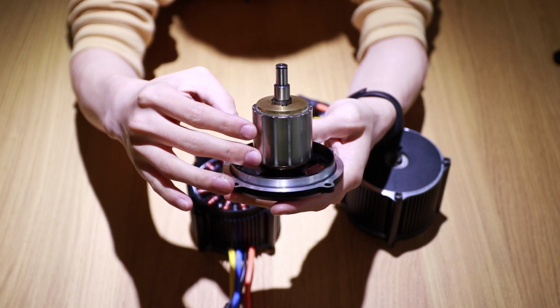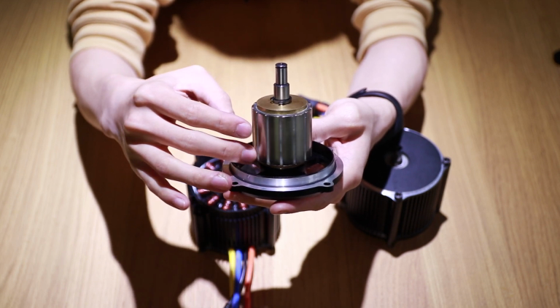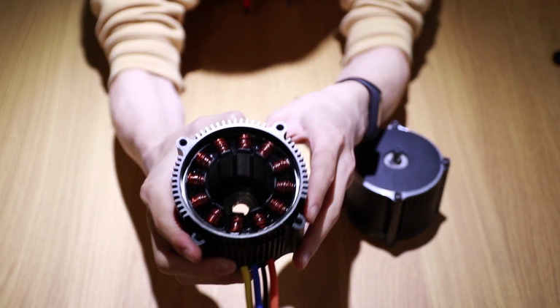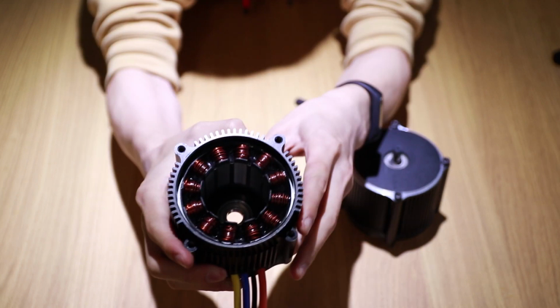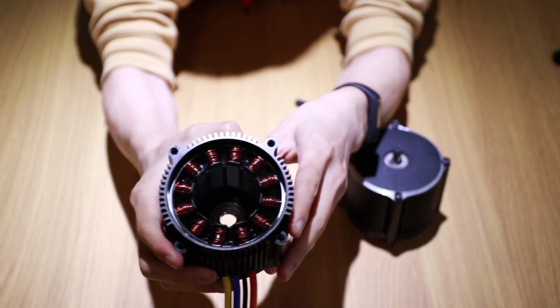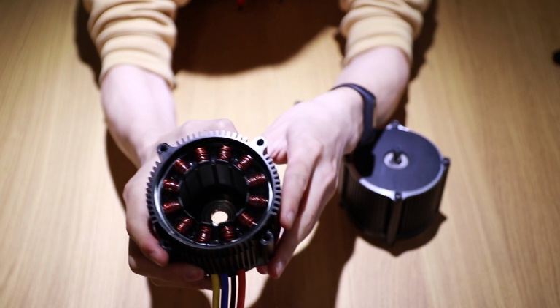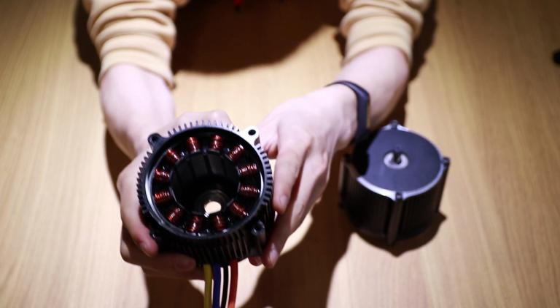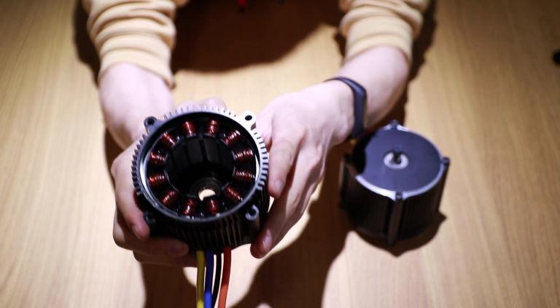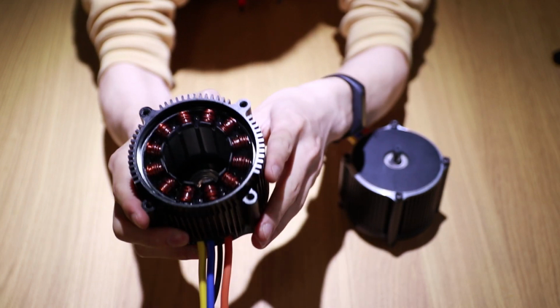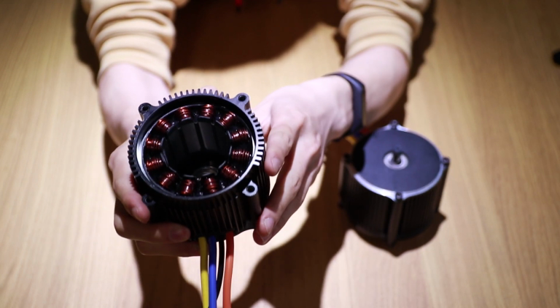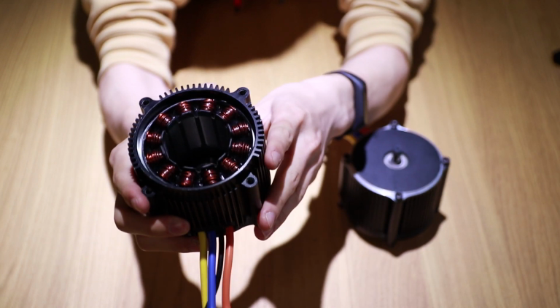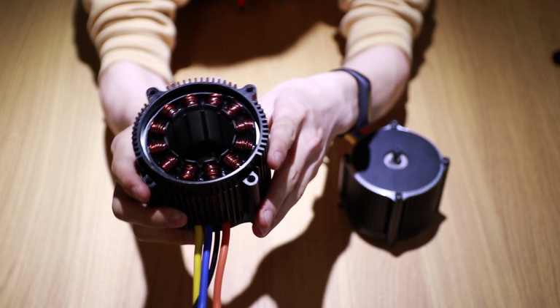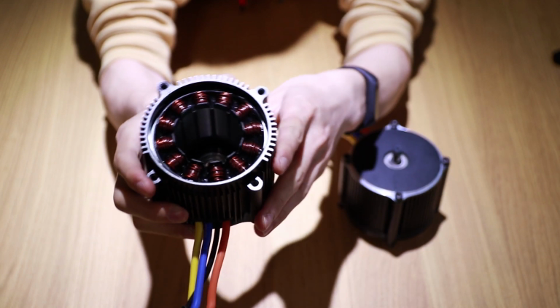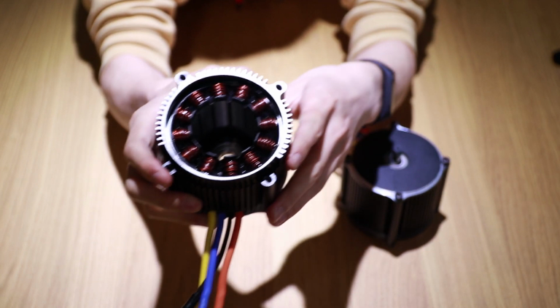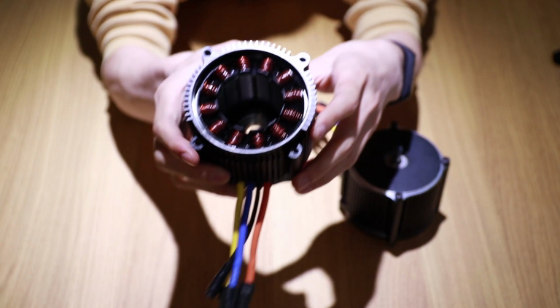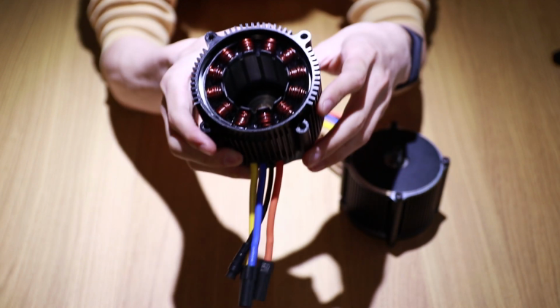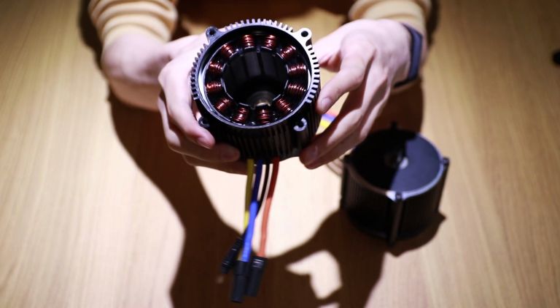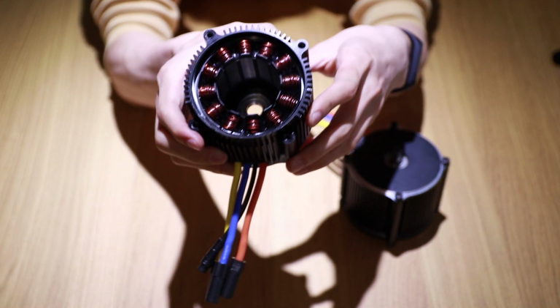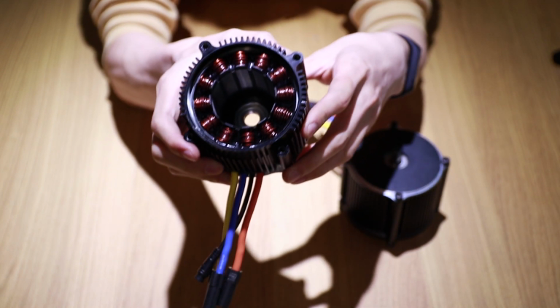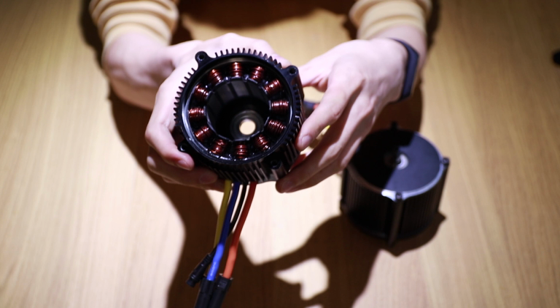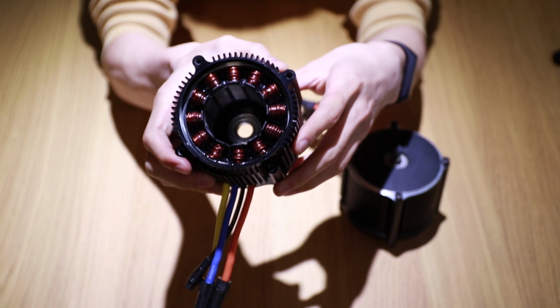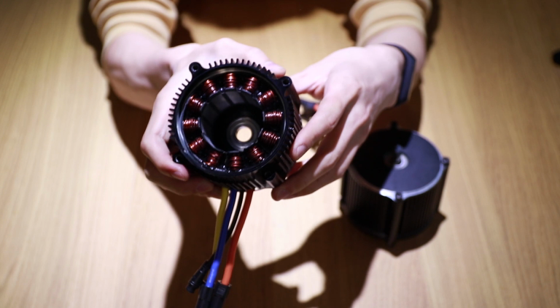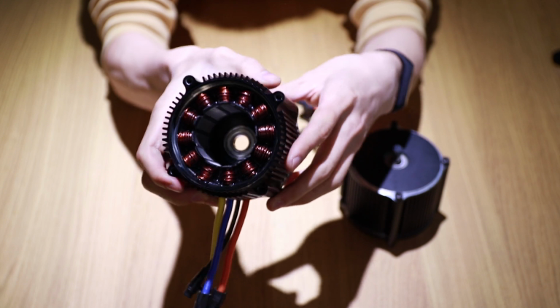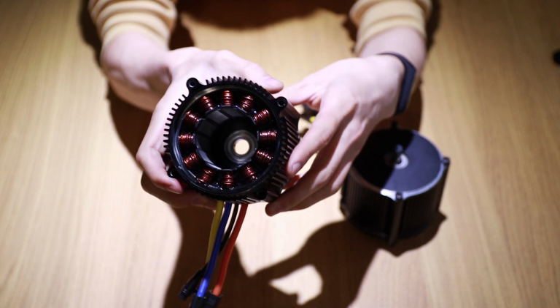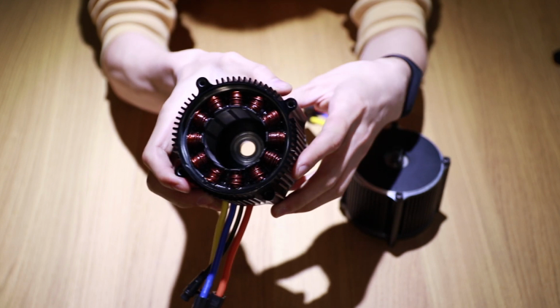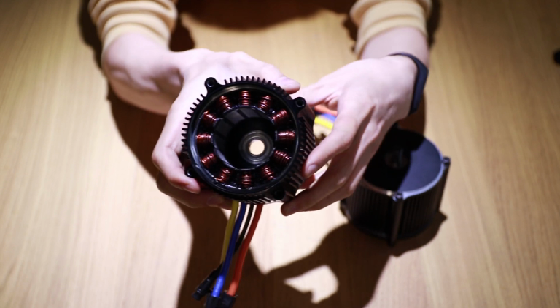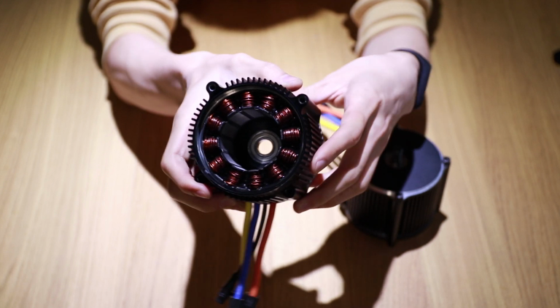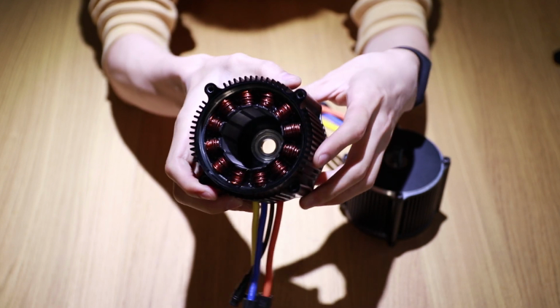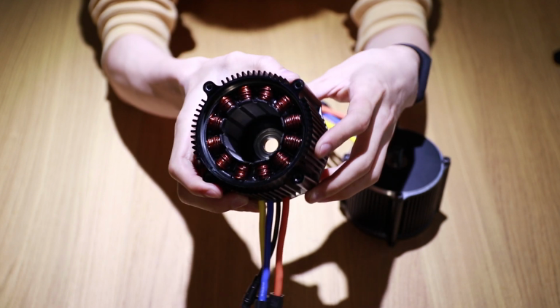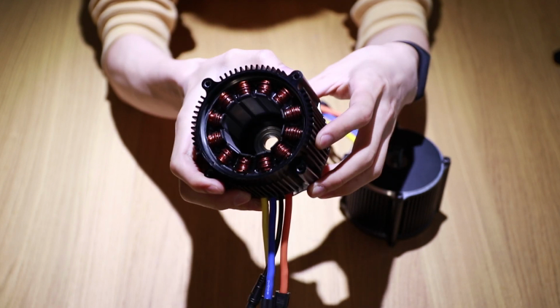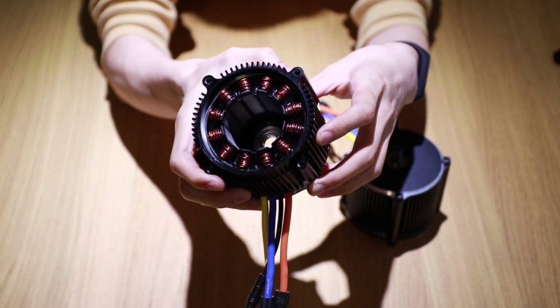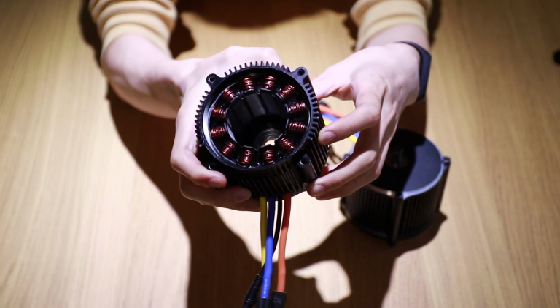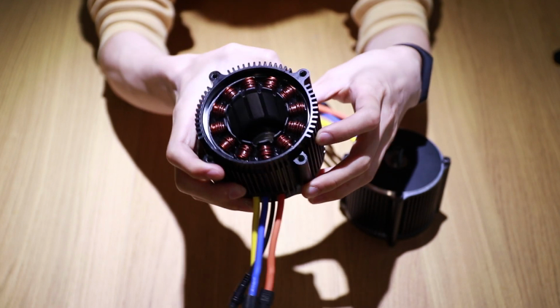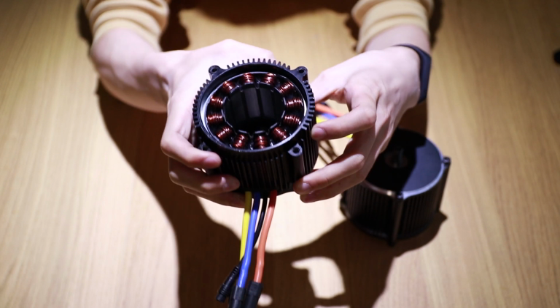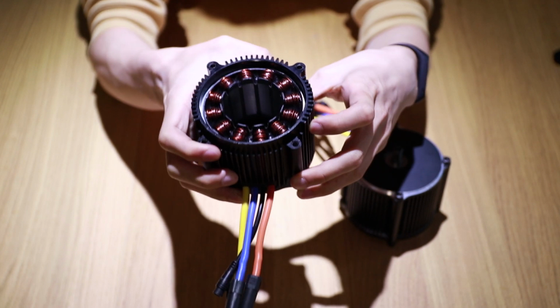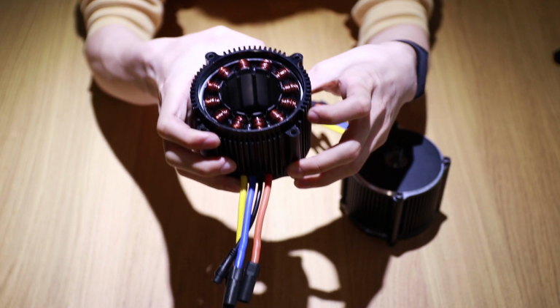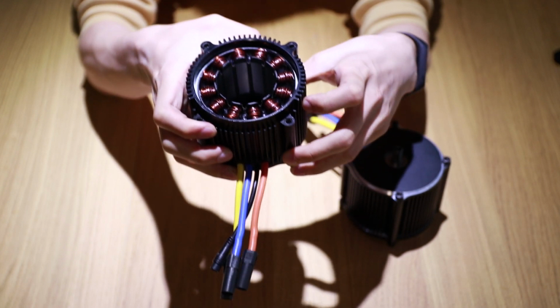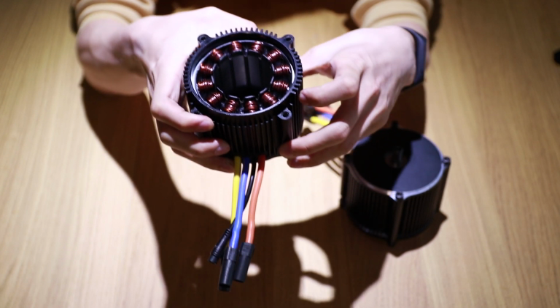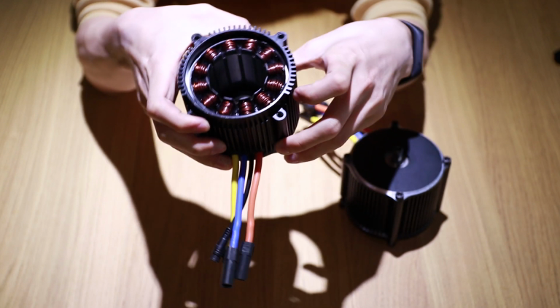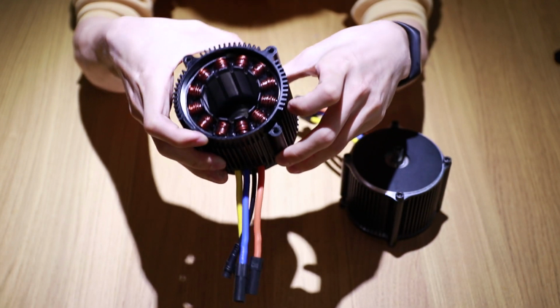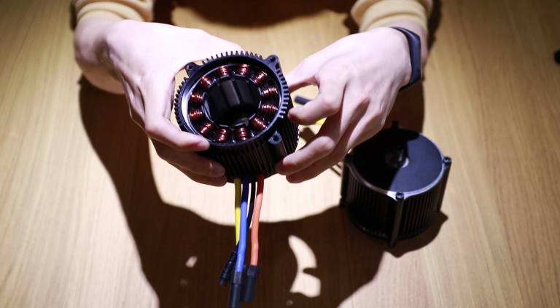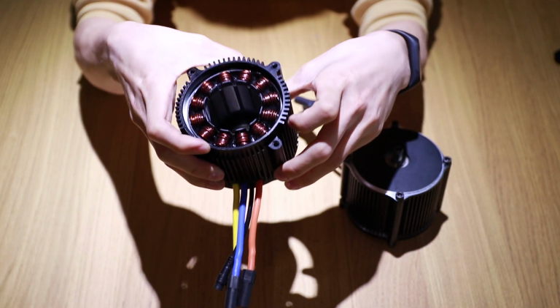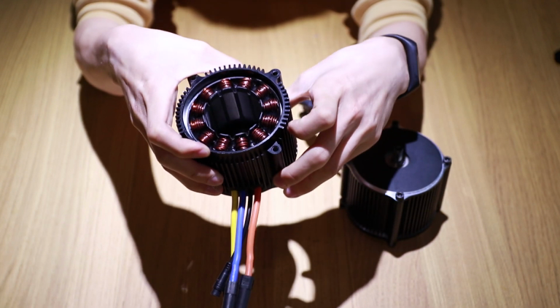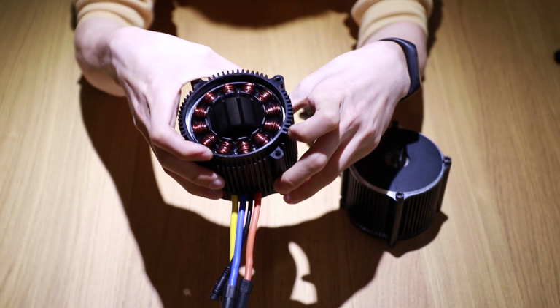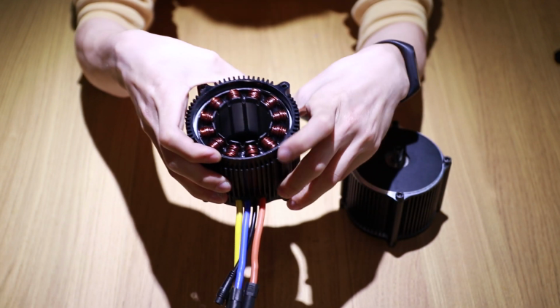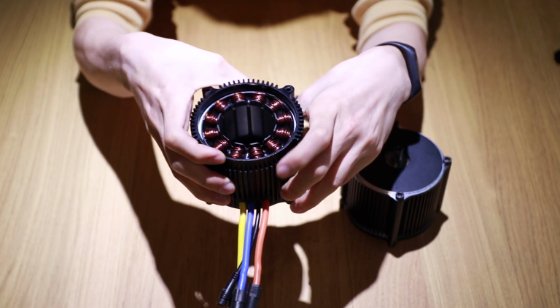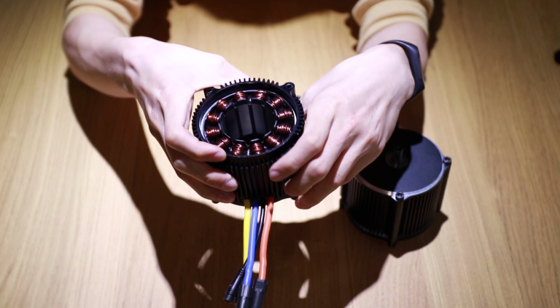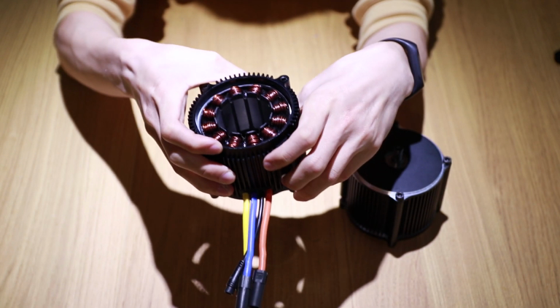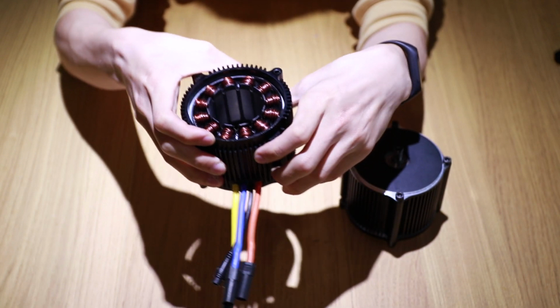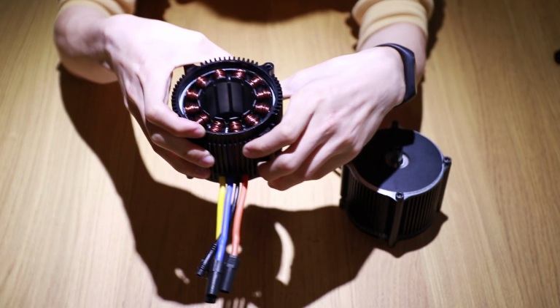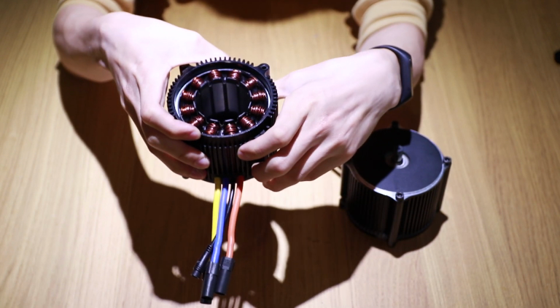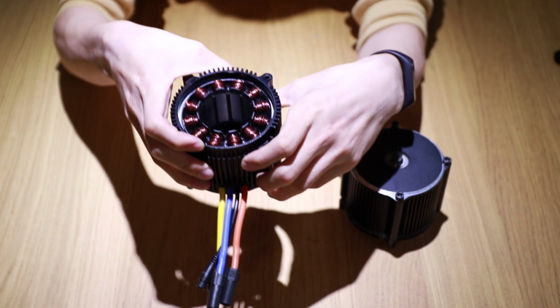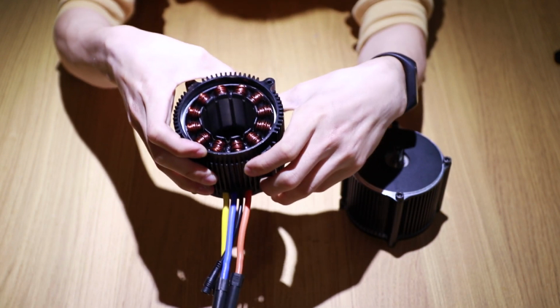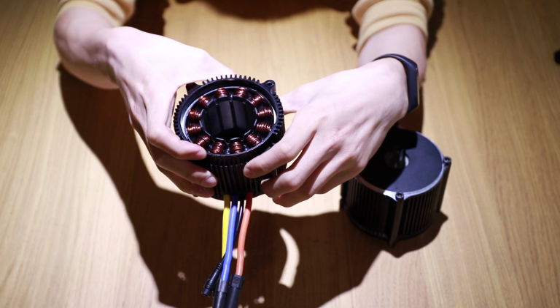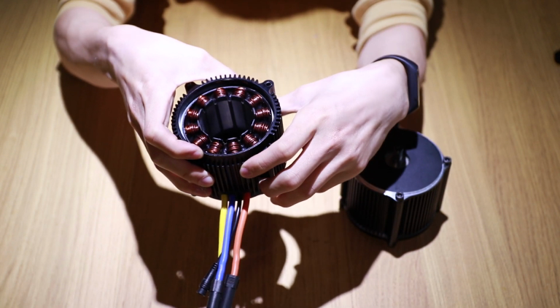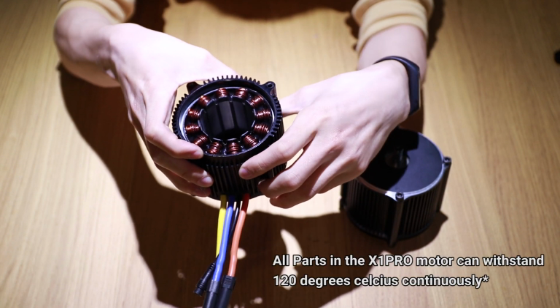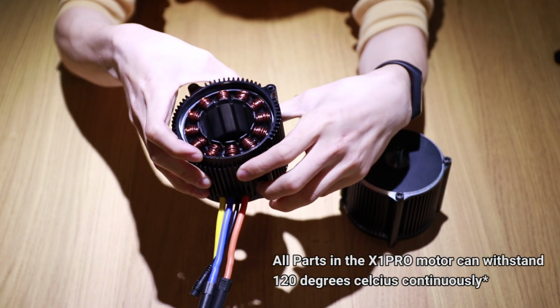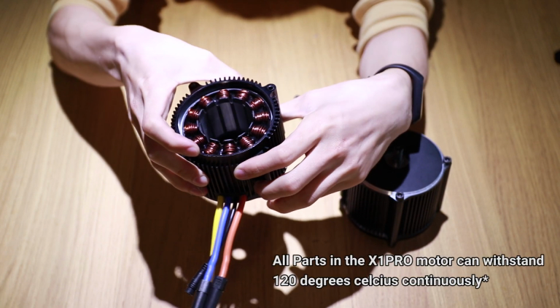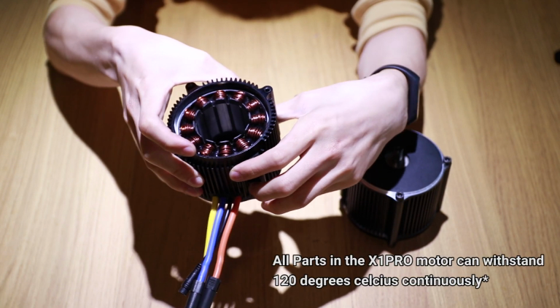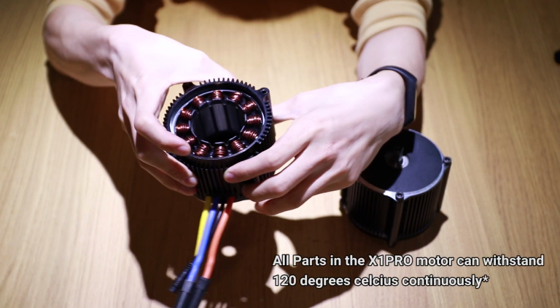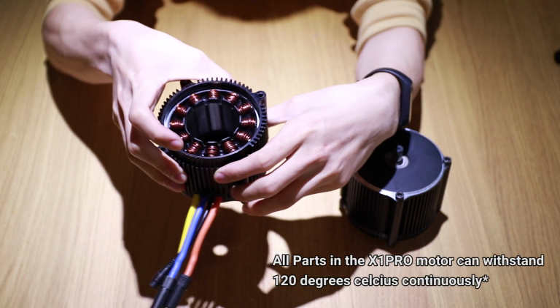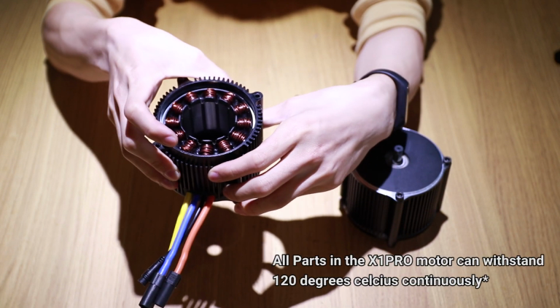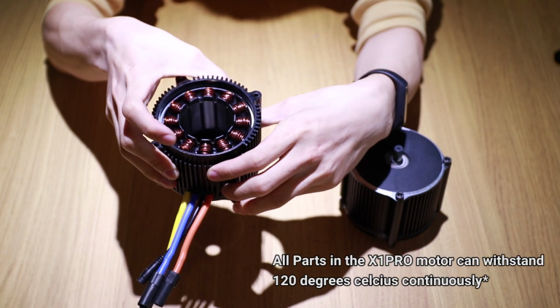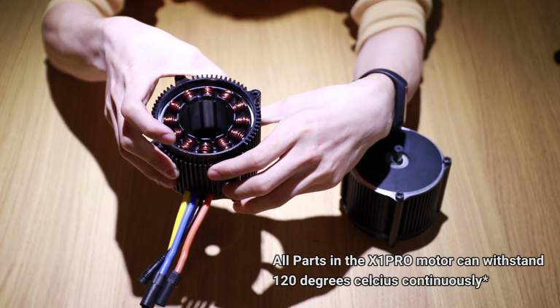The stator is black epoxy potted. This type of epoxy can withstand high temperatures of up to 120 degrees Celsius.